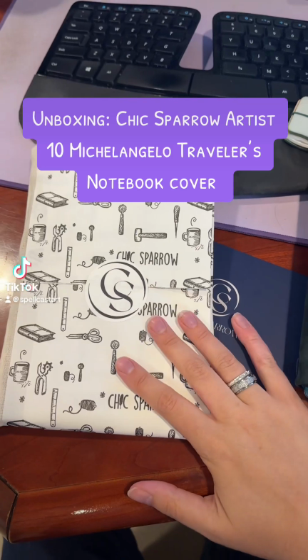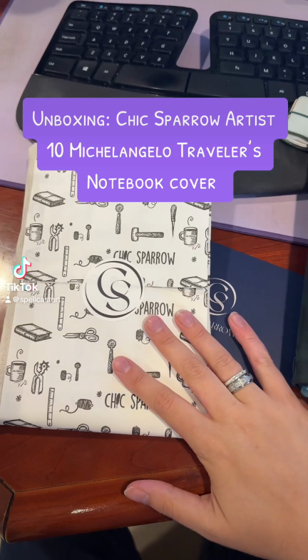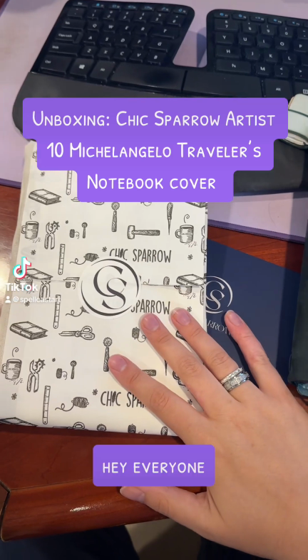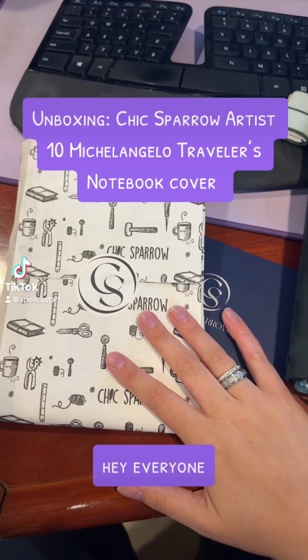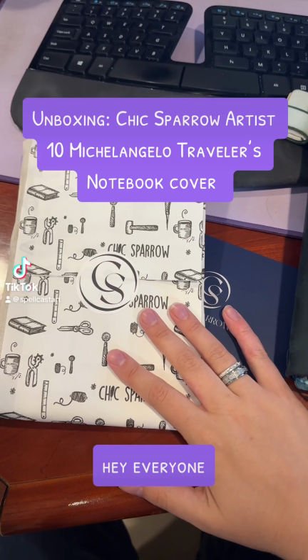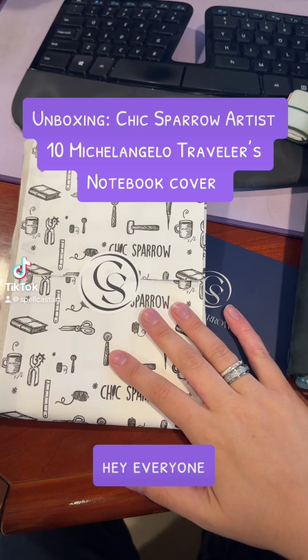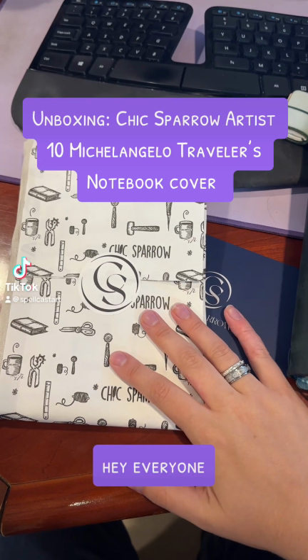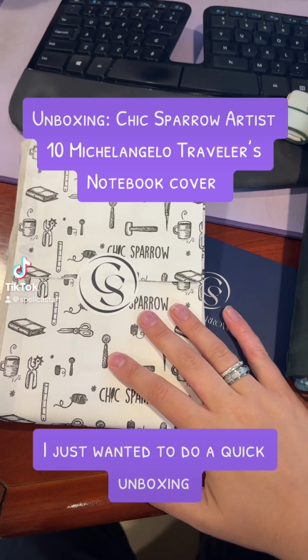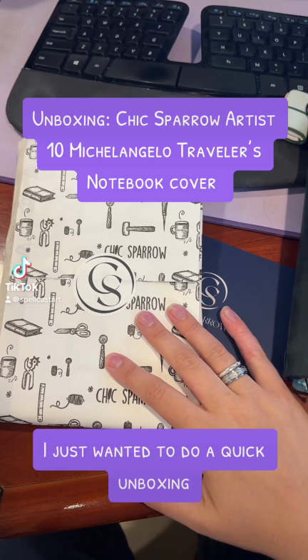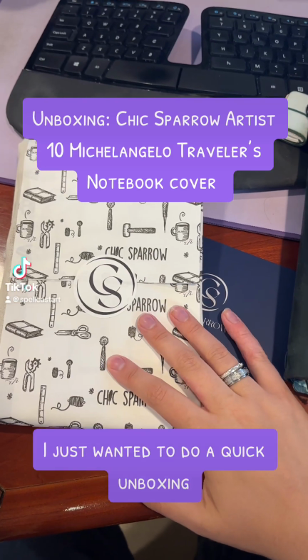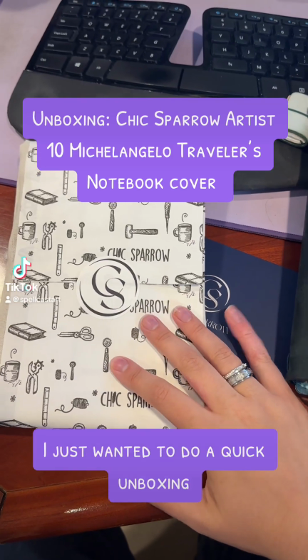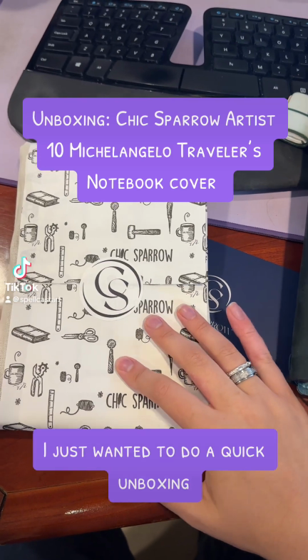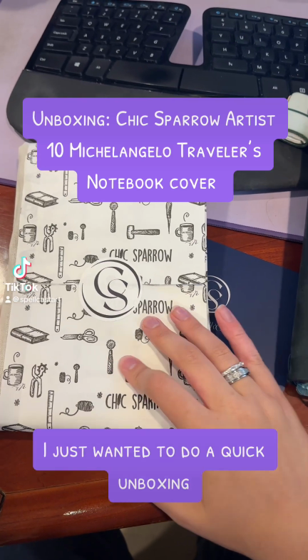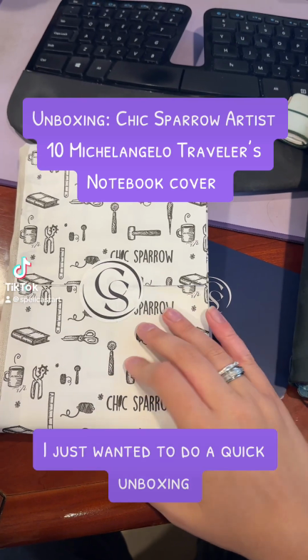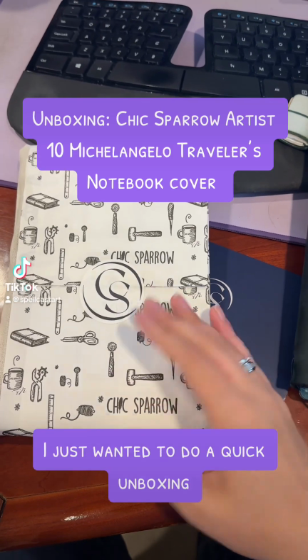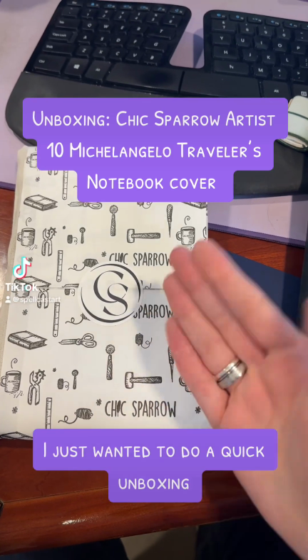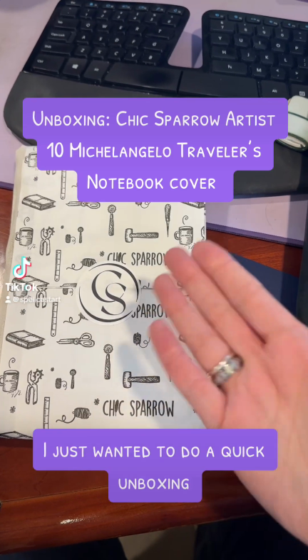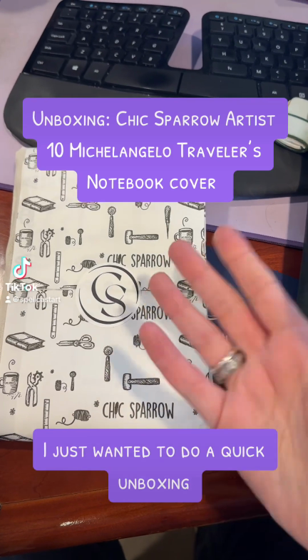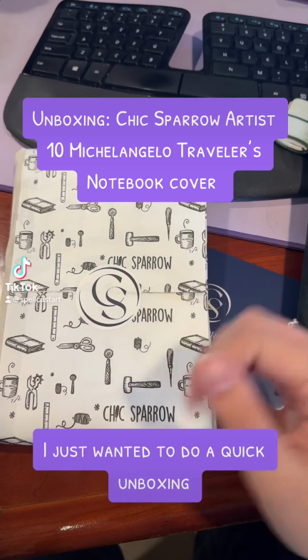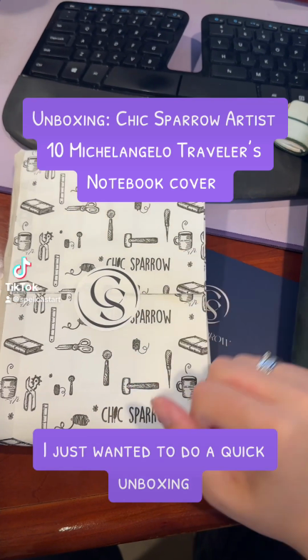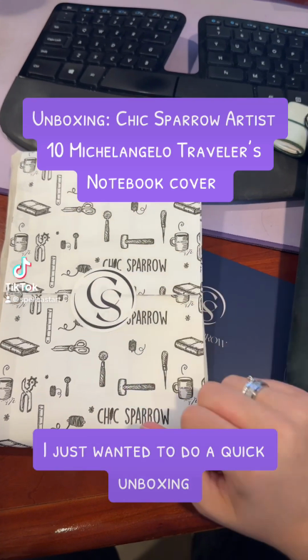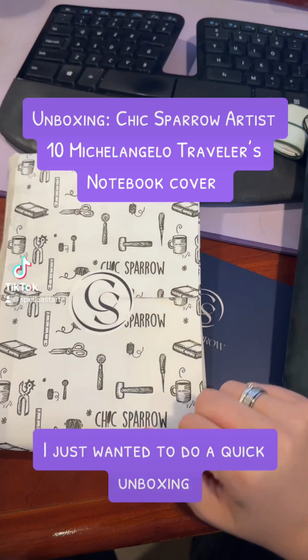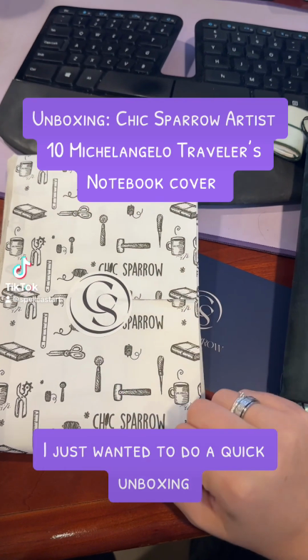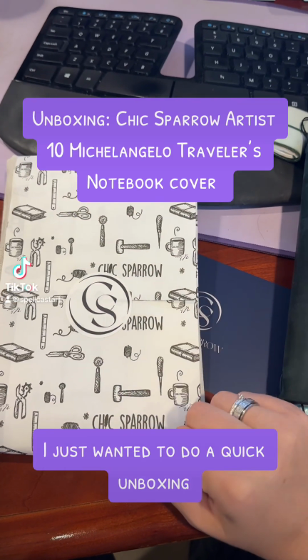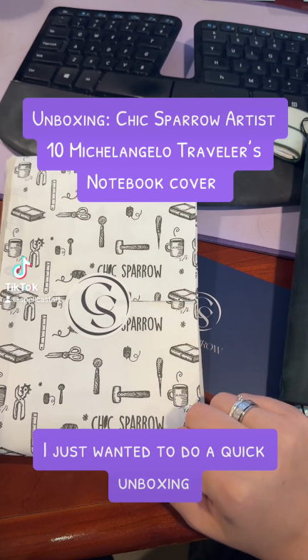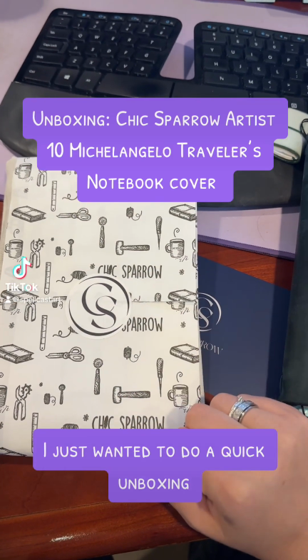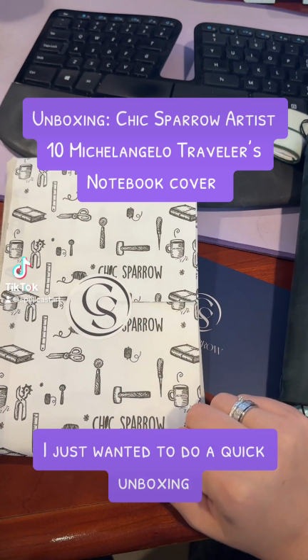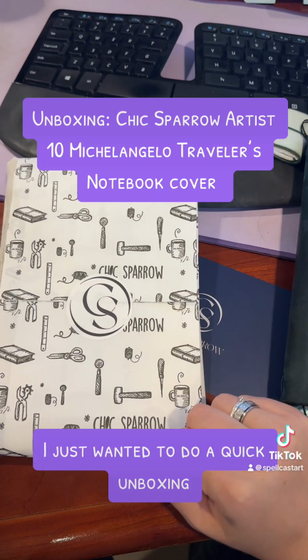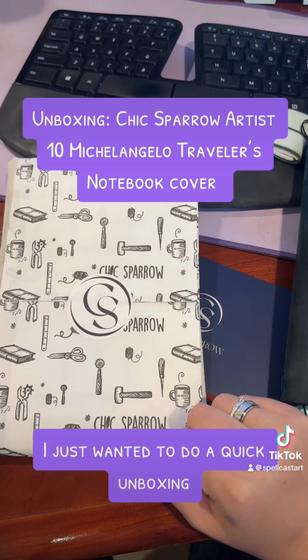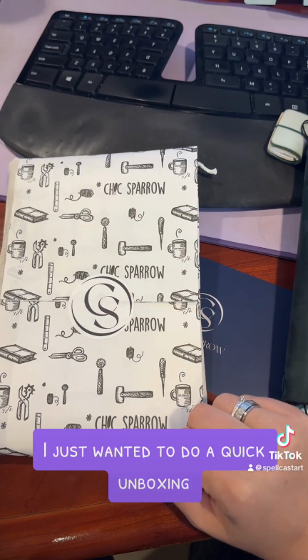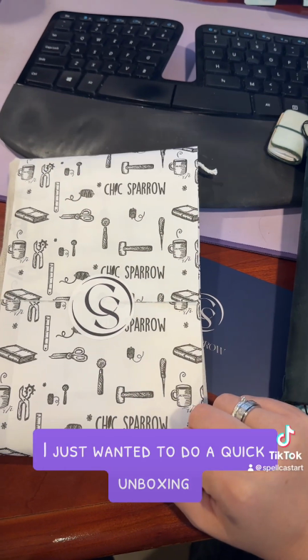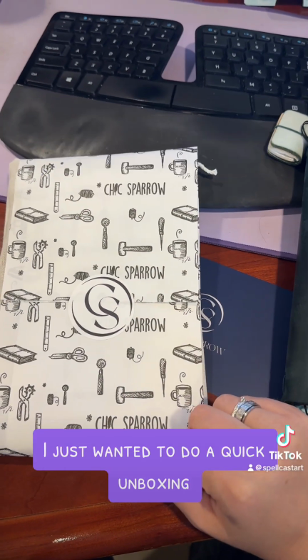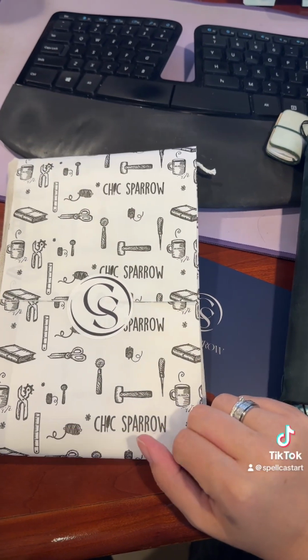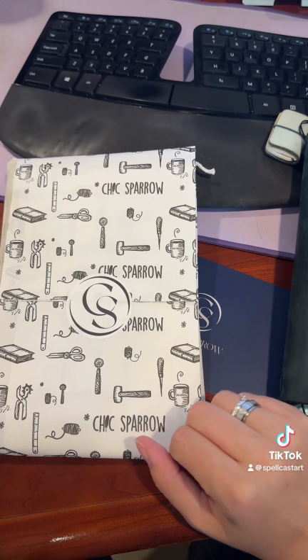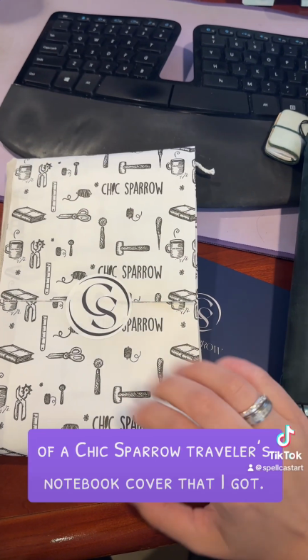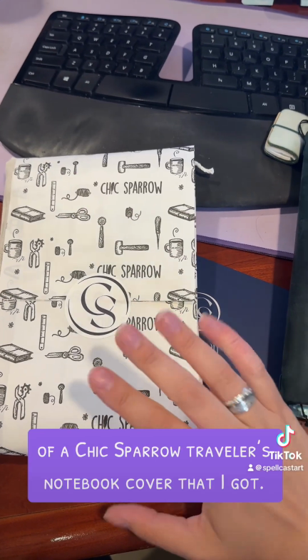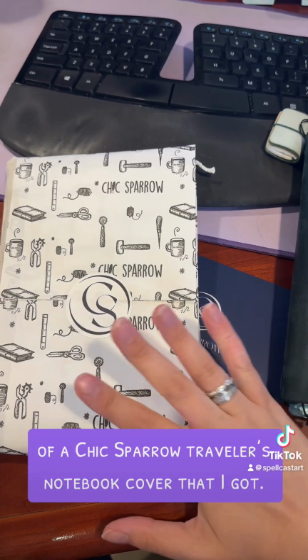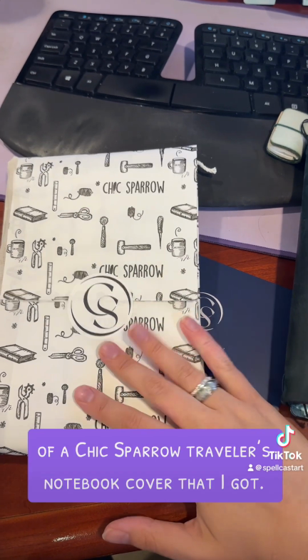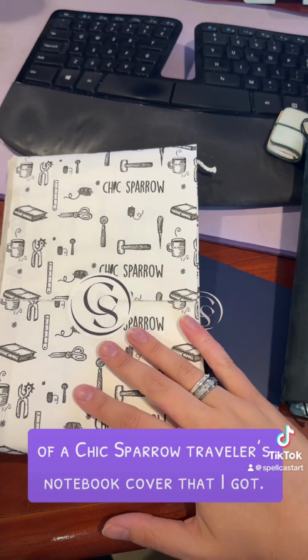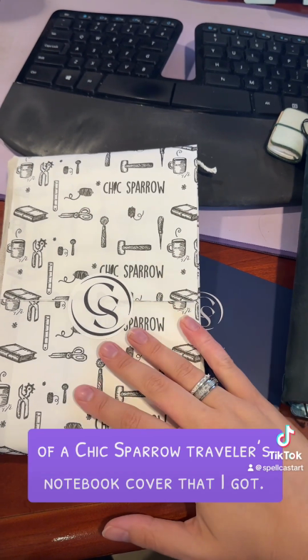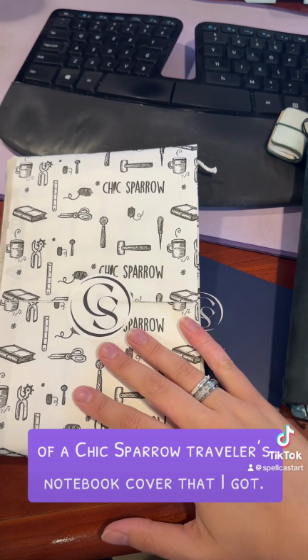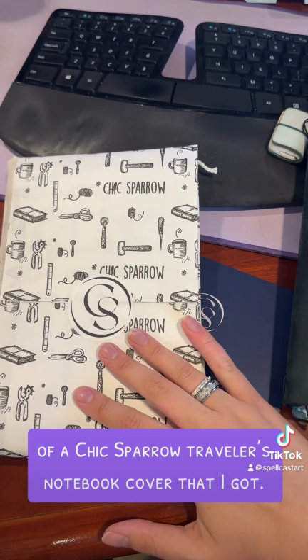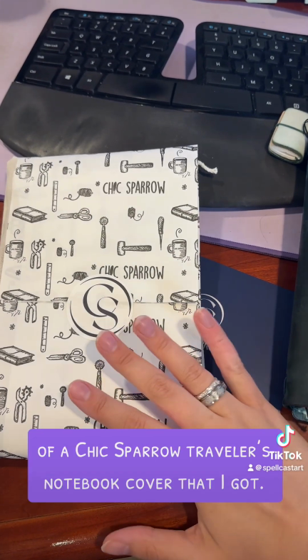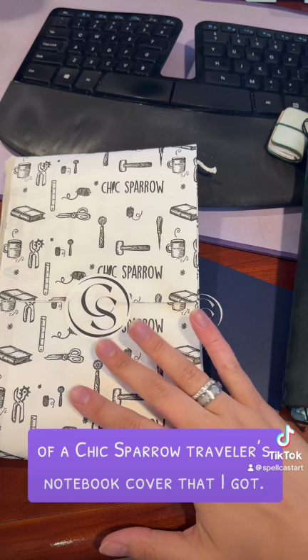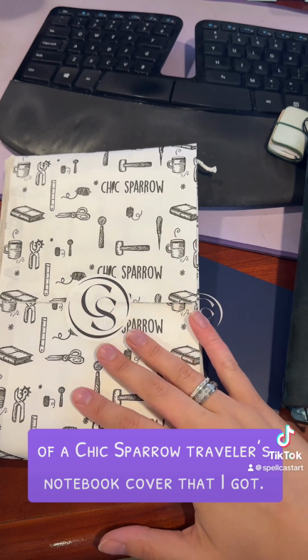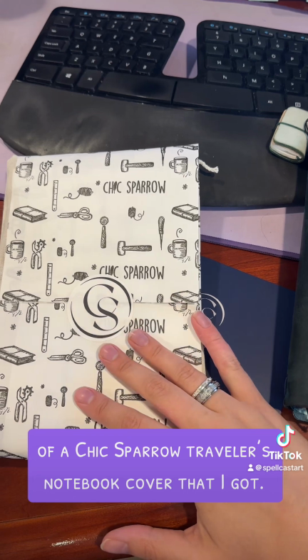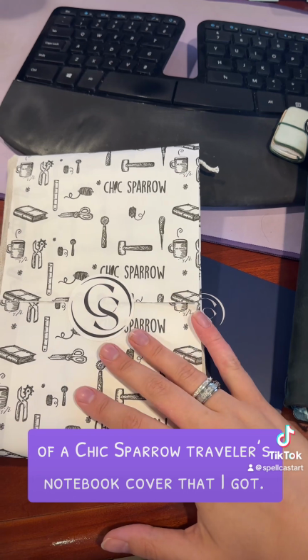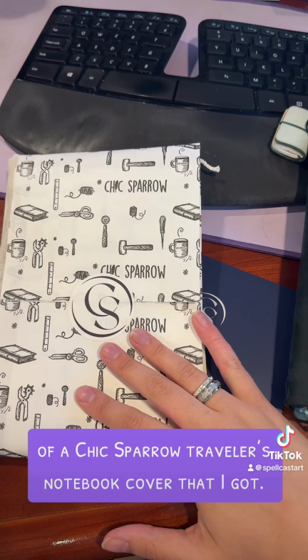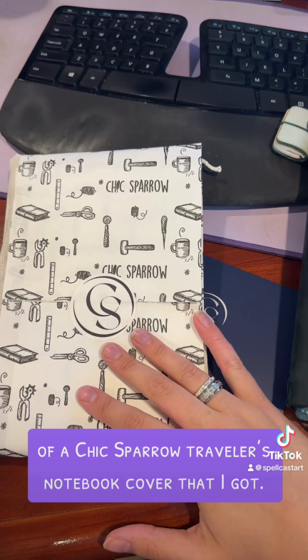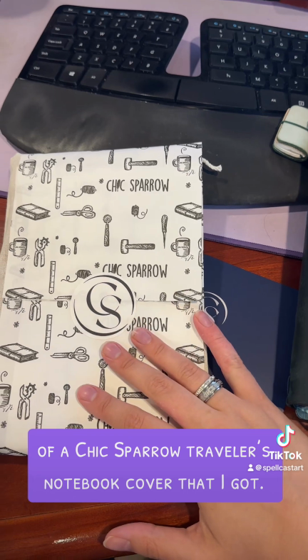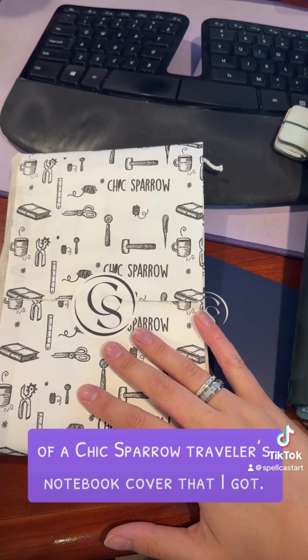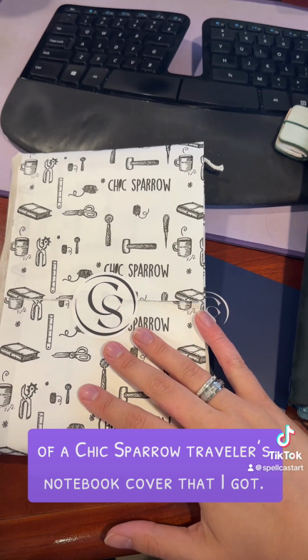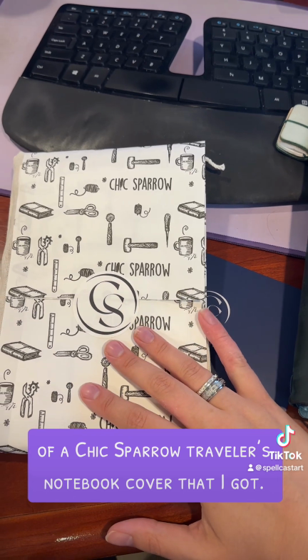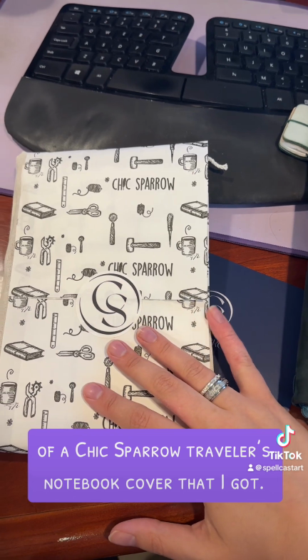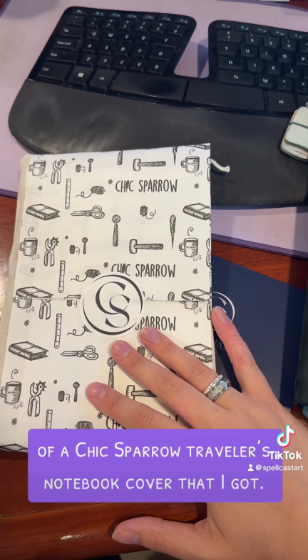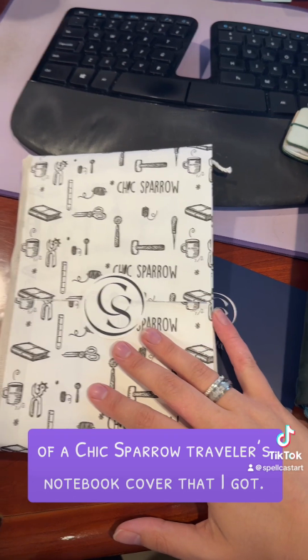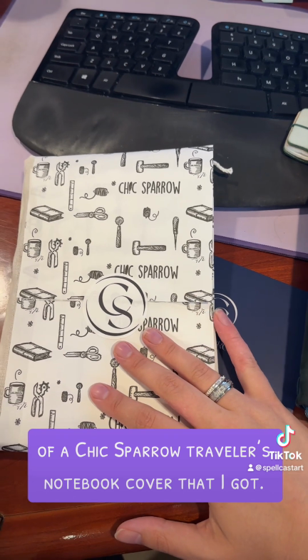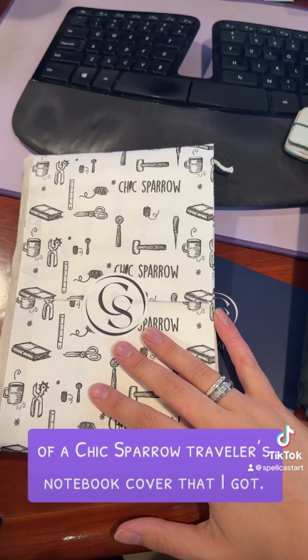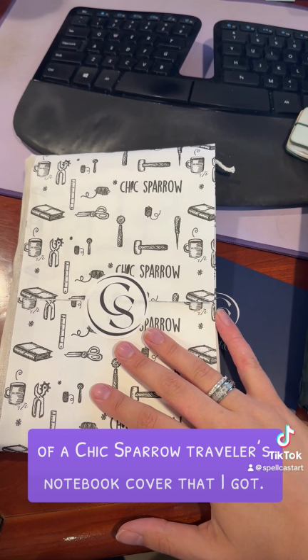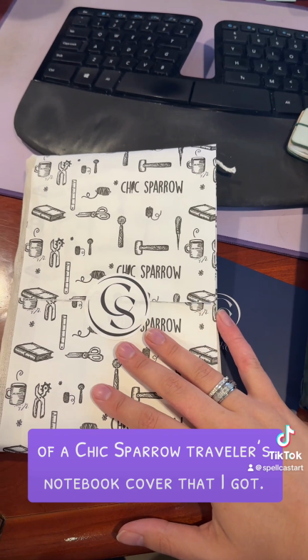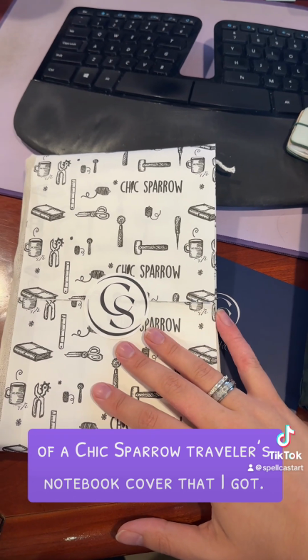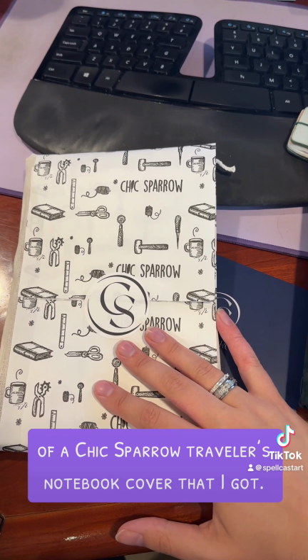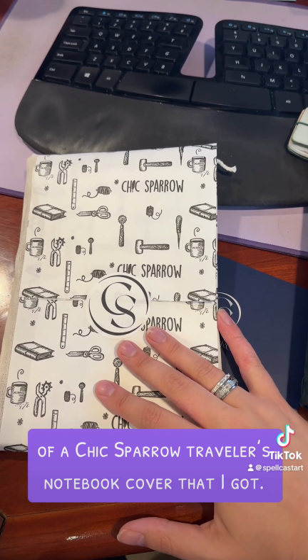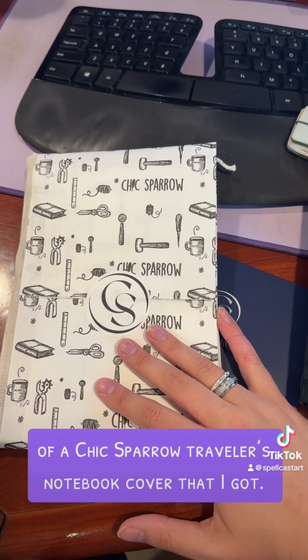Hey everyone! I just wanted to do a quick unboxing of a Chic Sparrow Traveler's Notebook cover that I got.